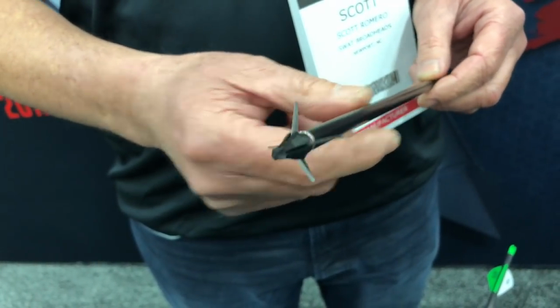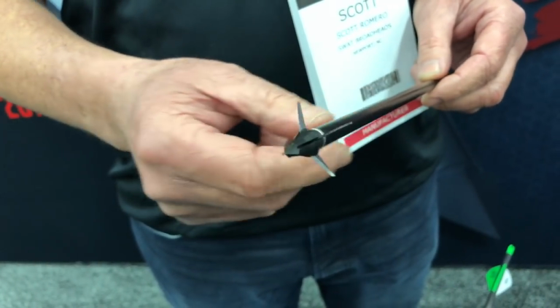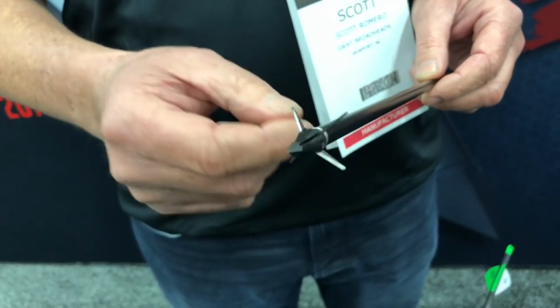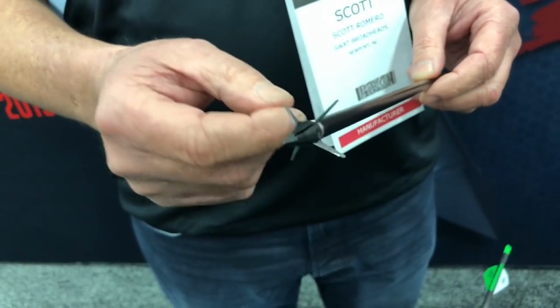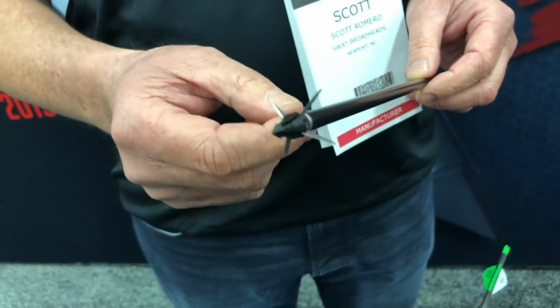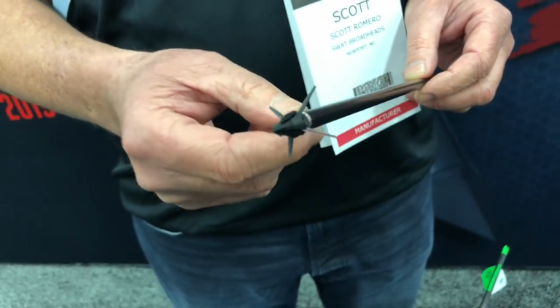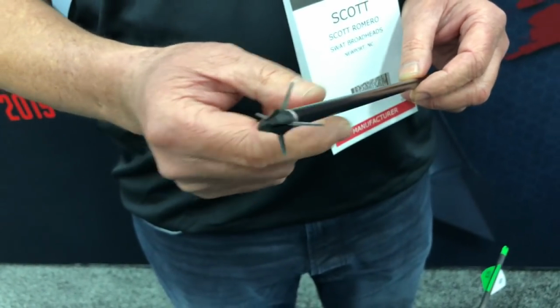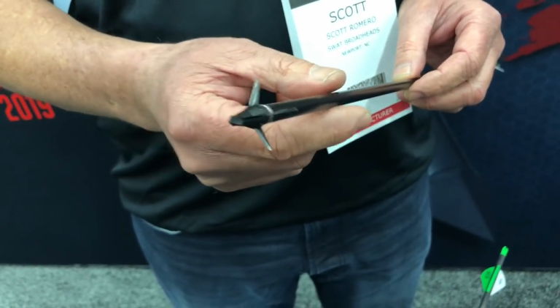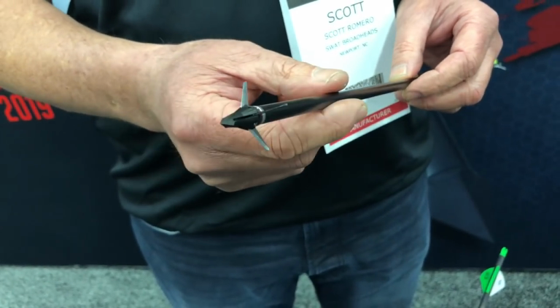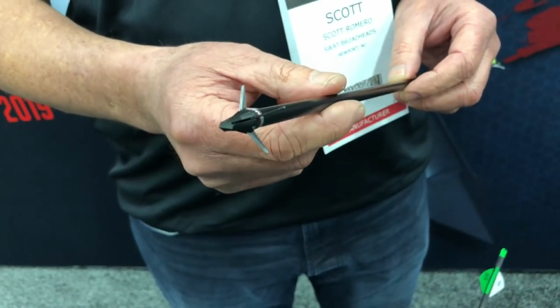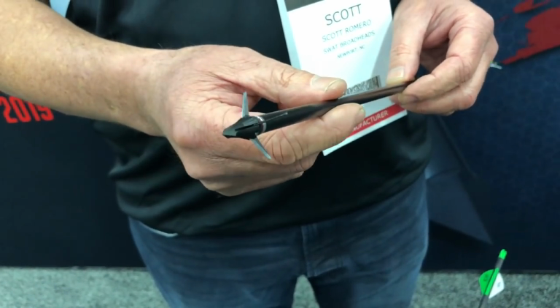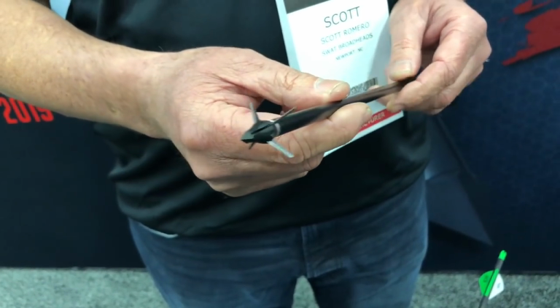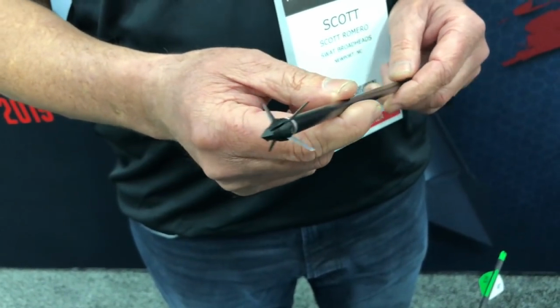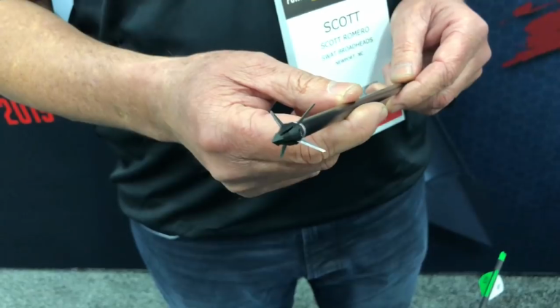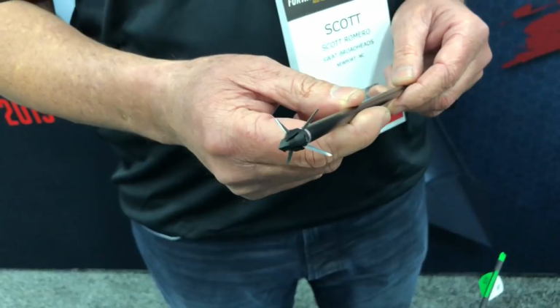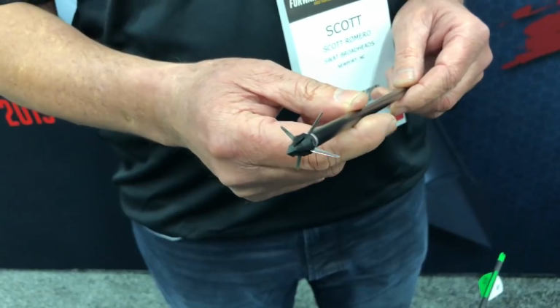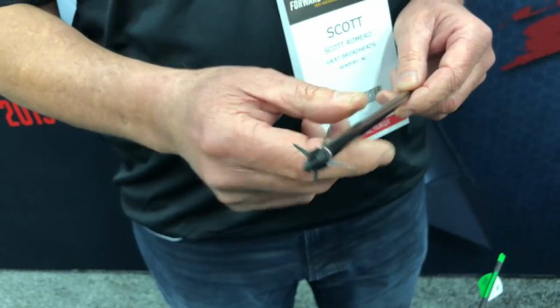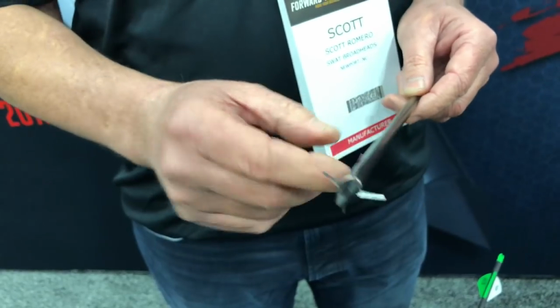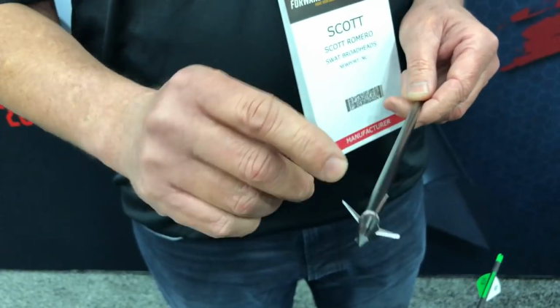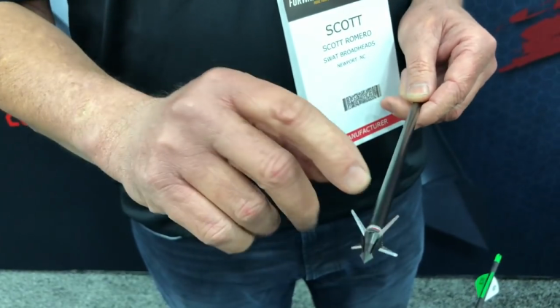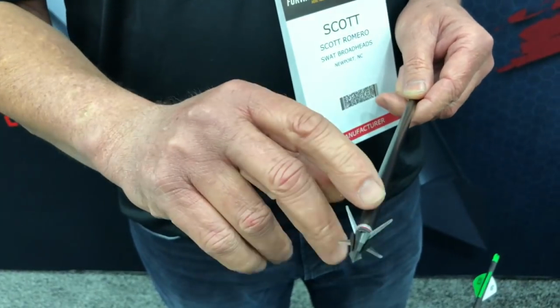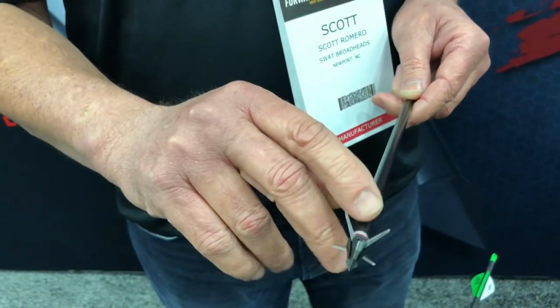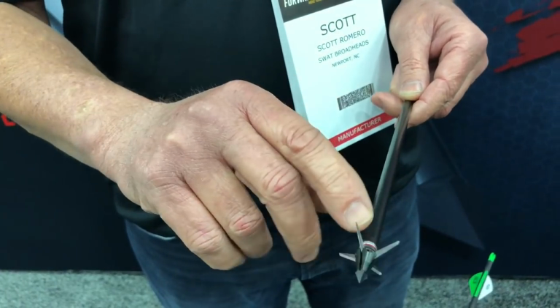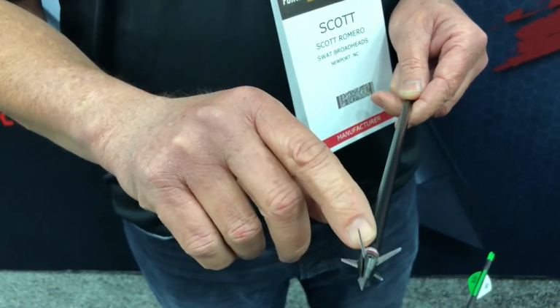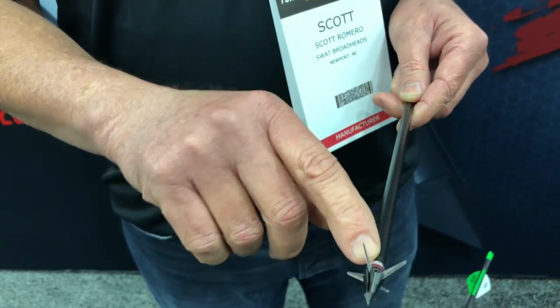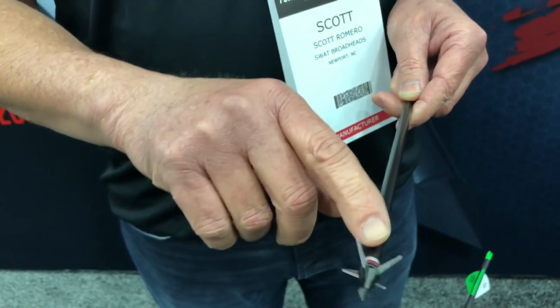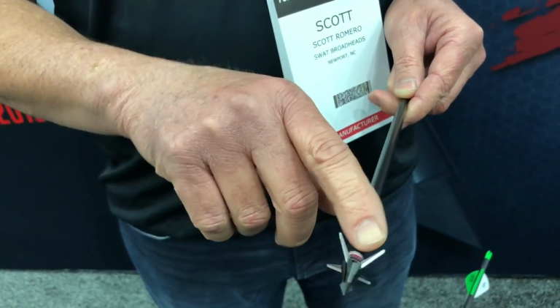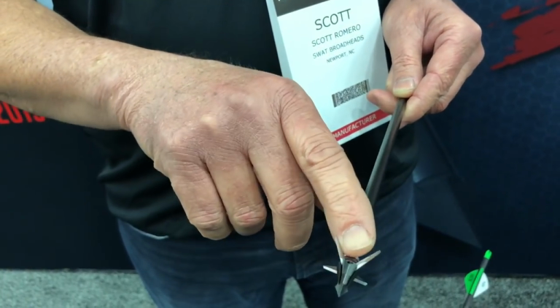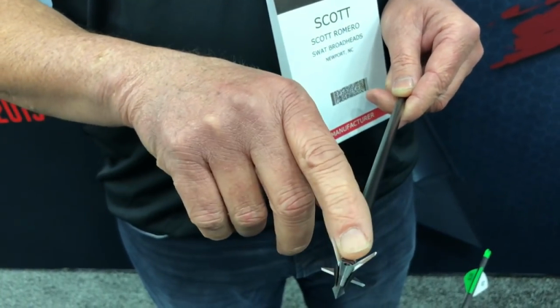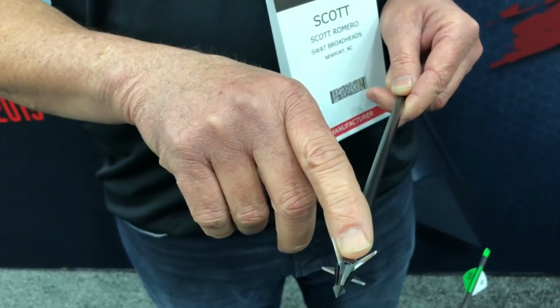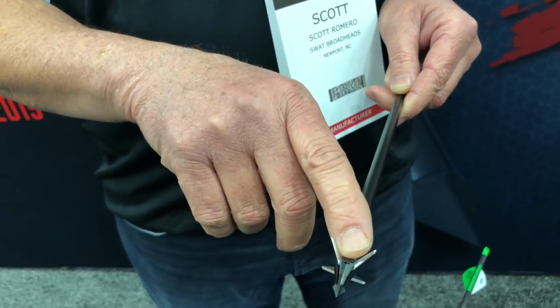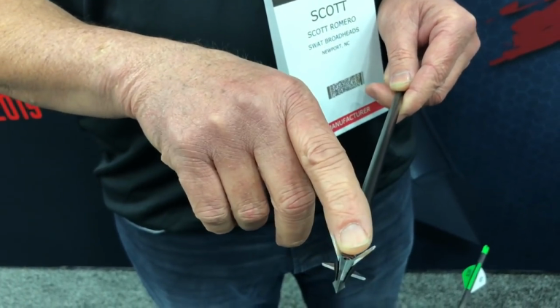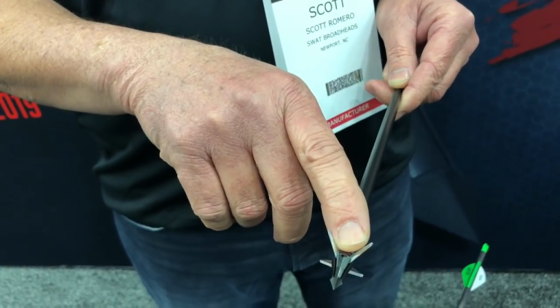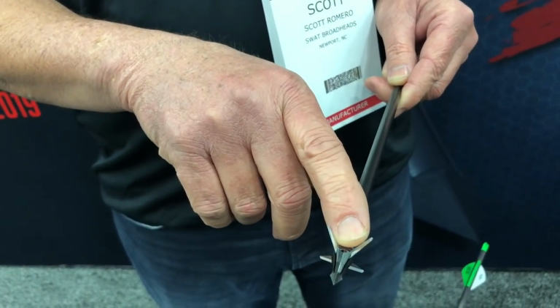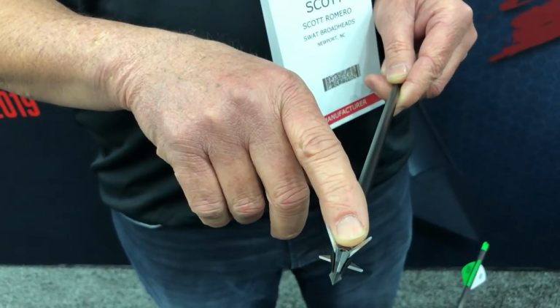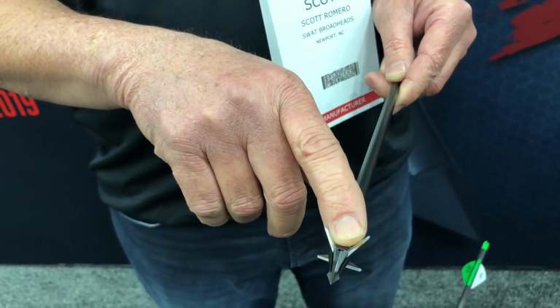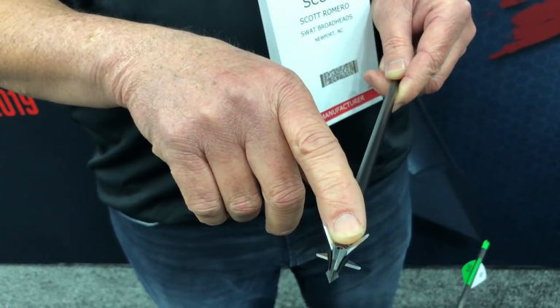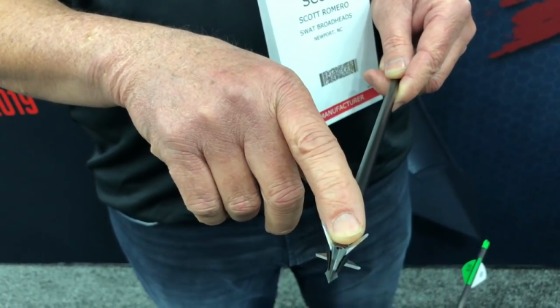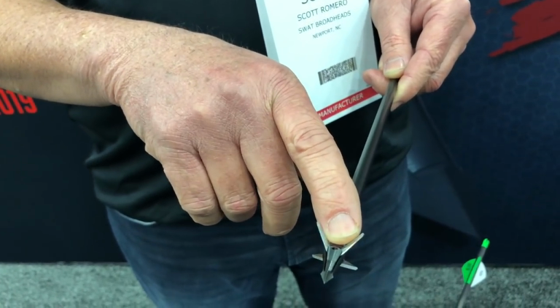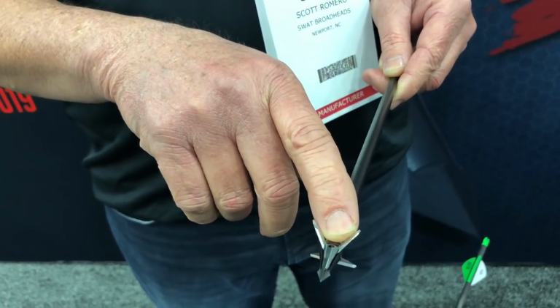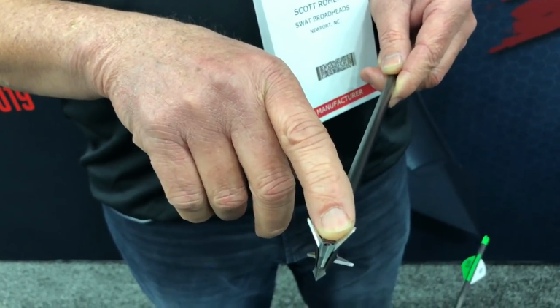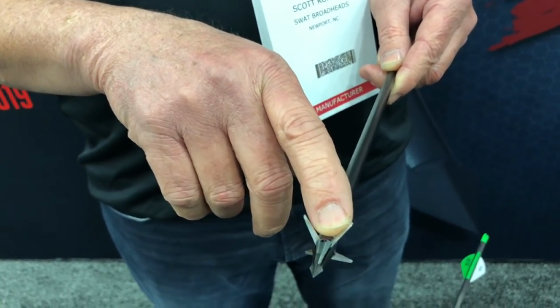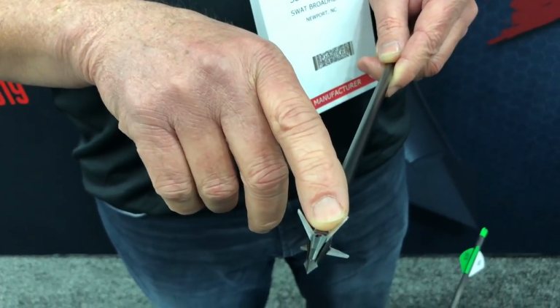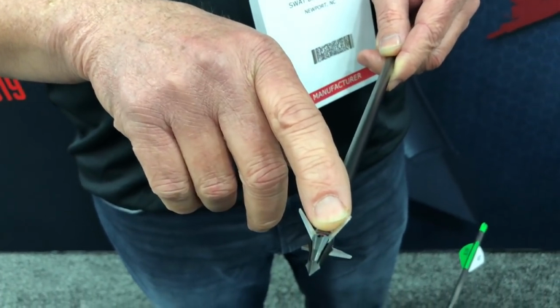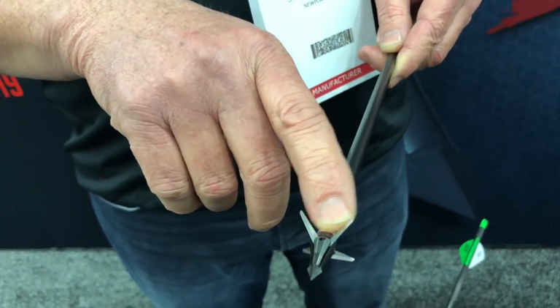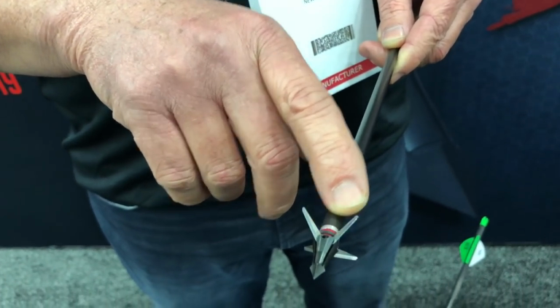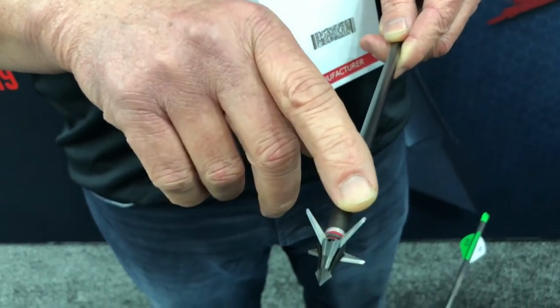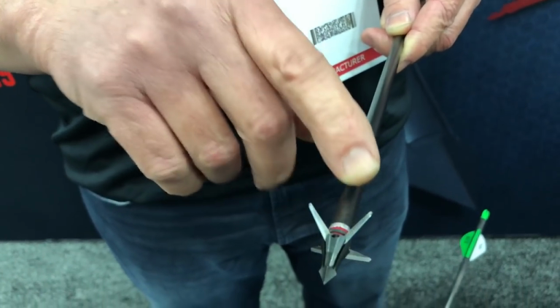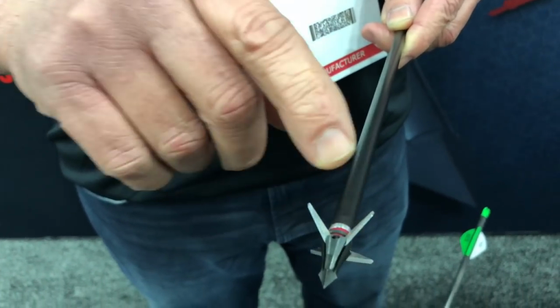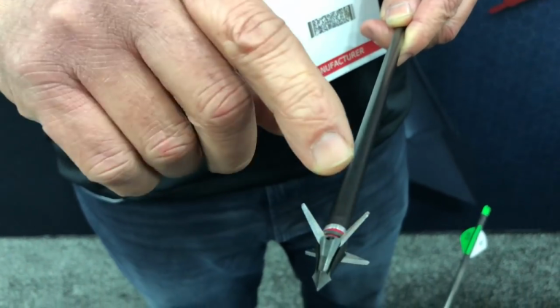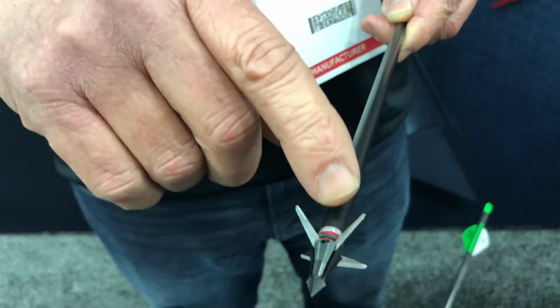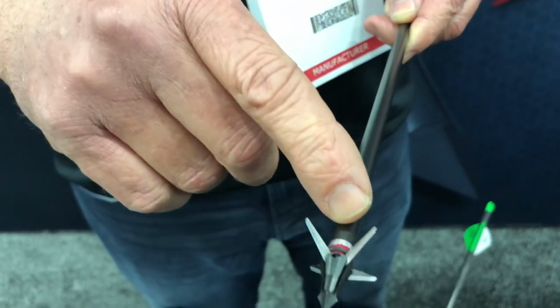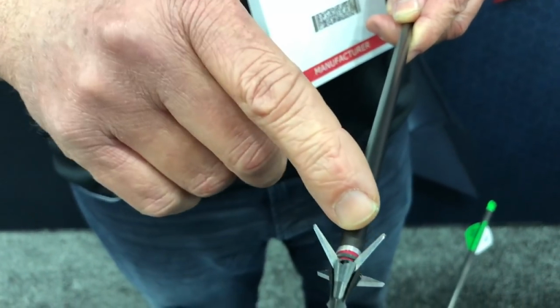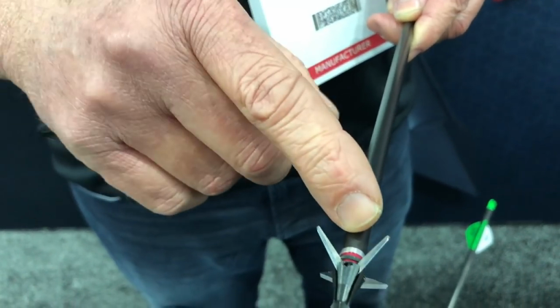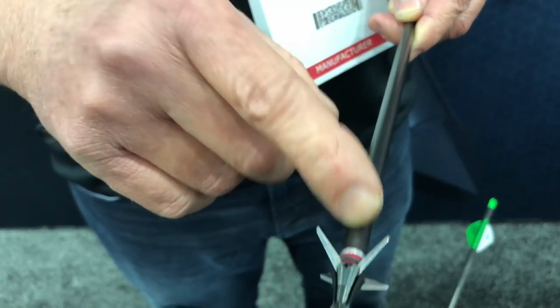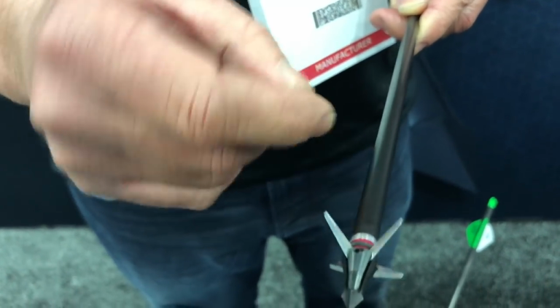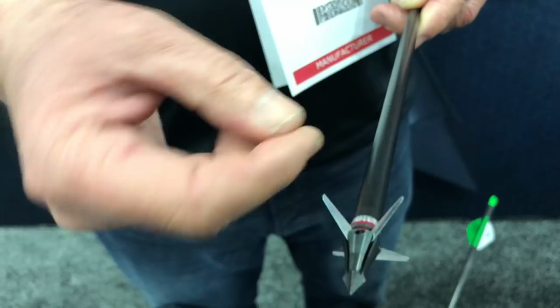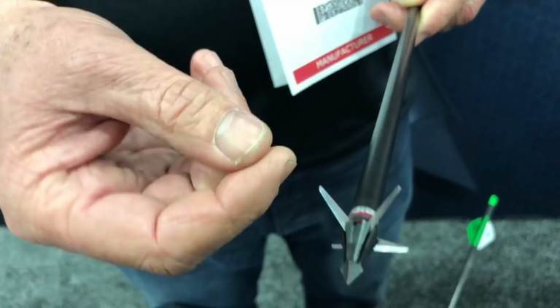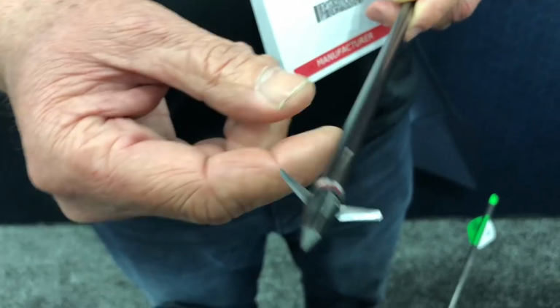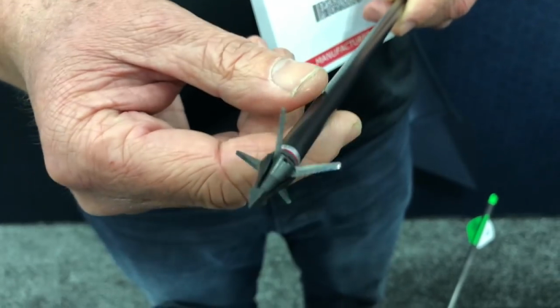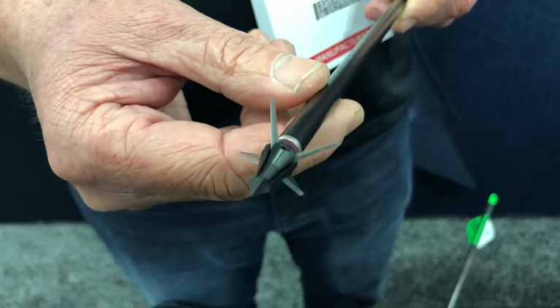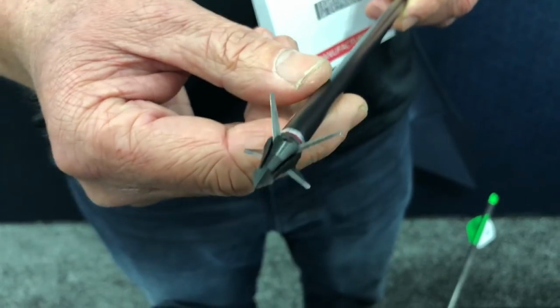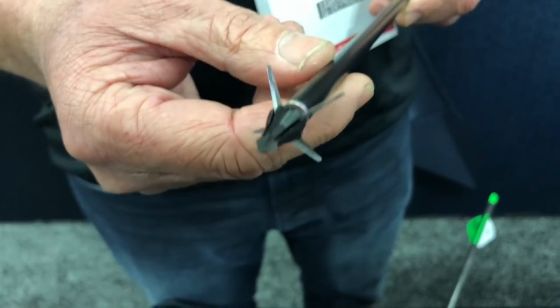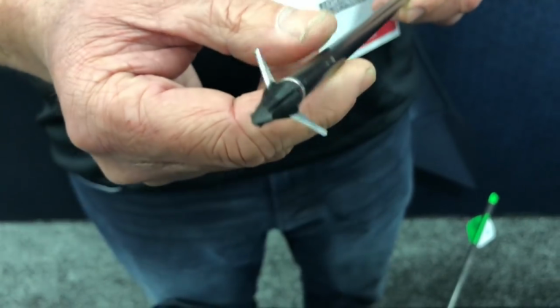What makes the Hybrid unique is it has screws, and the threads are larger than the hole in the blade, so you can actually tighten it down and lock the blade.